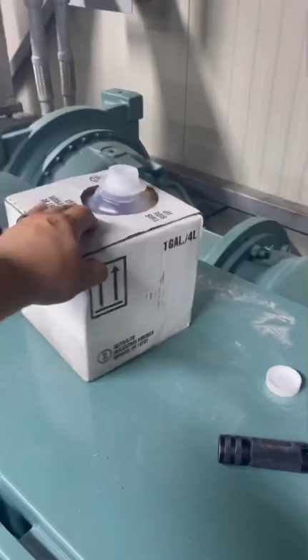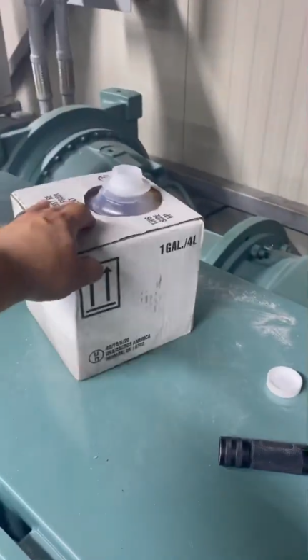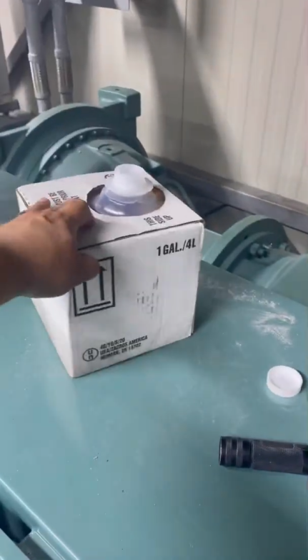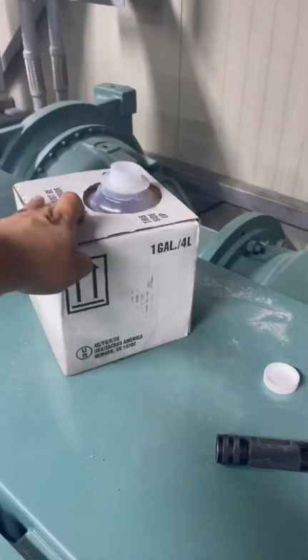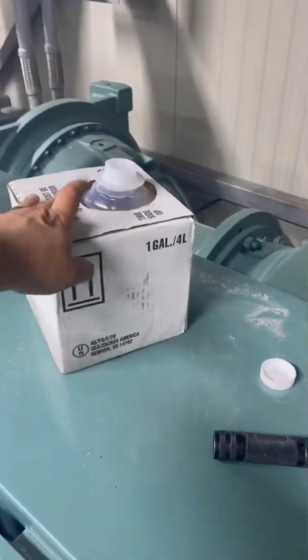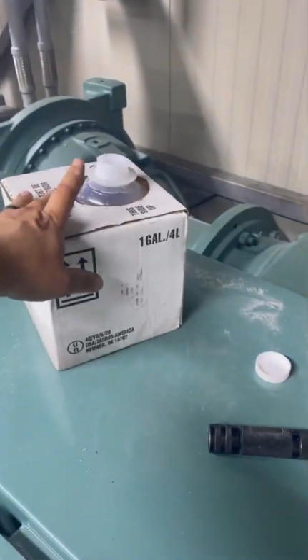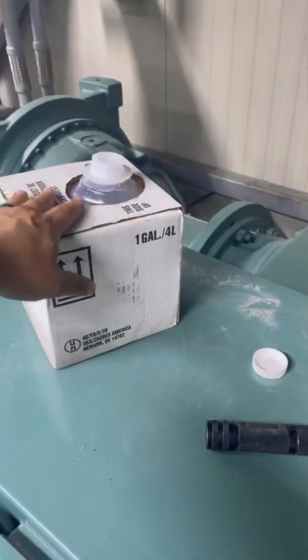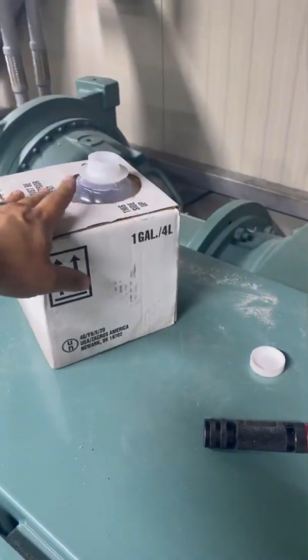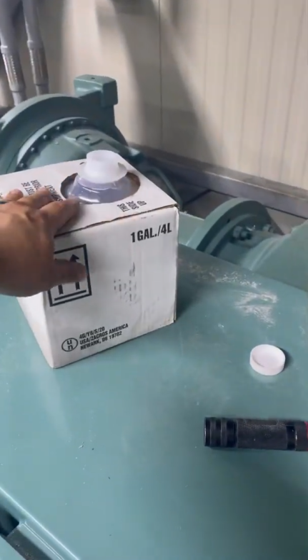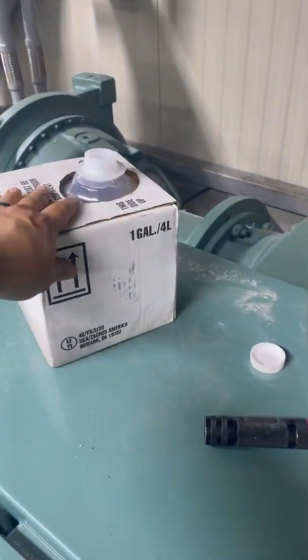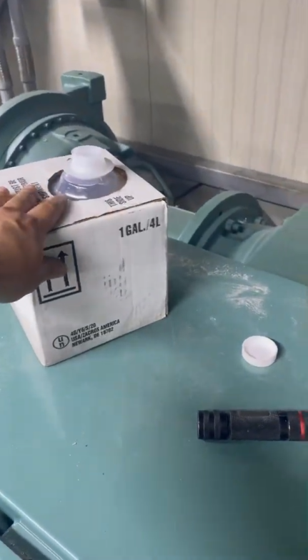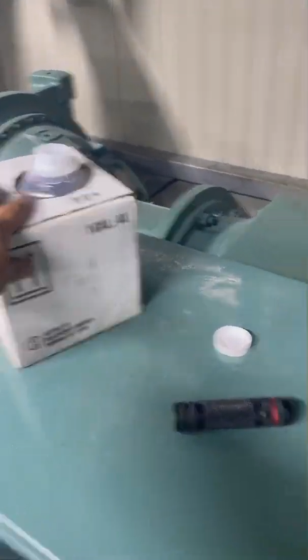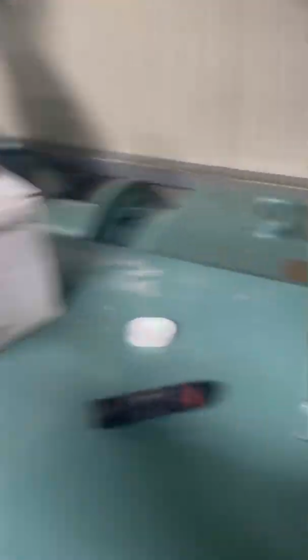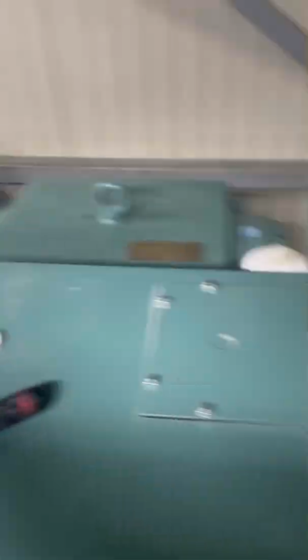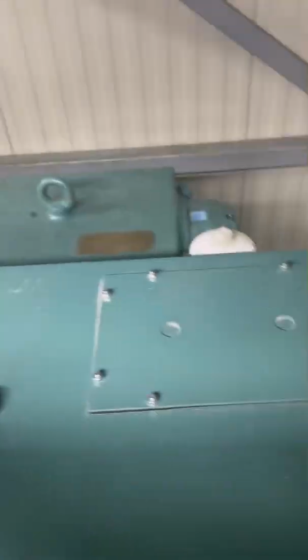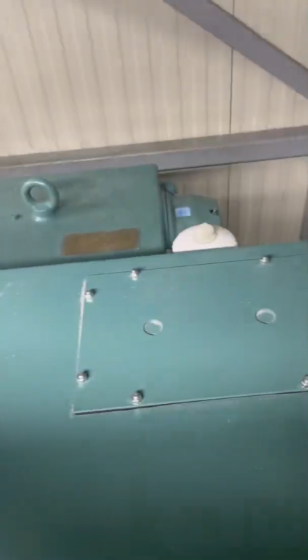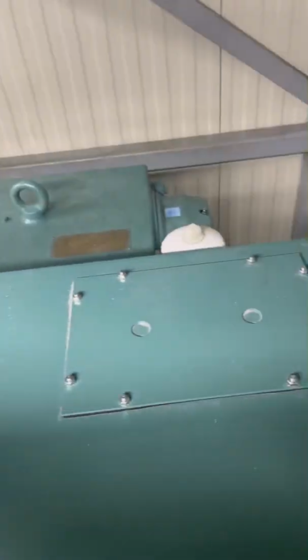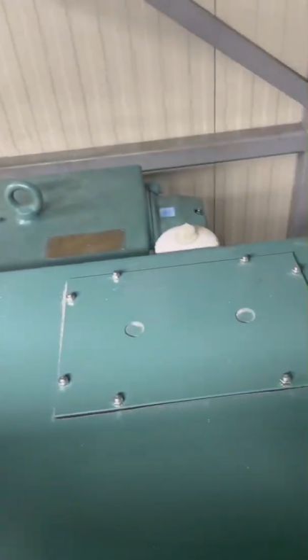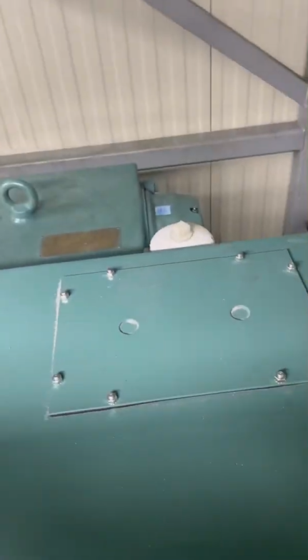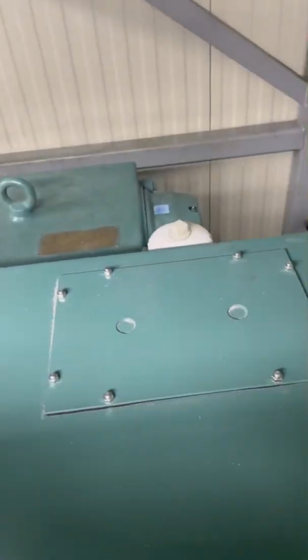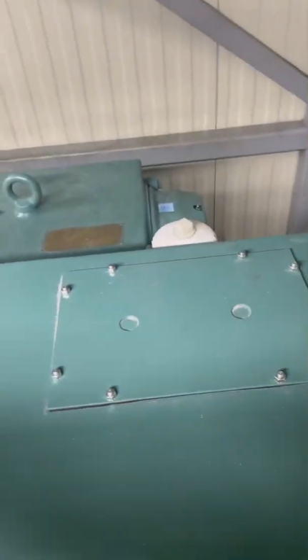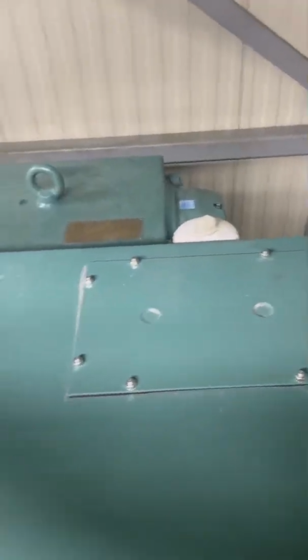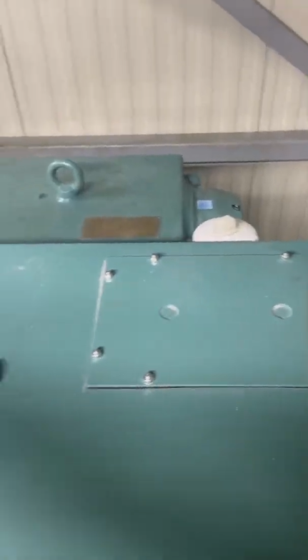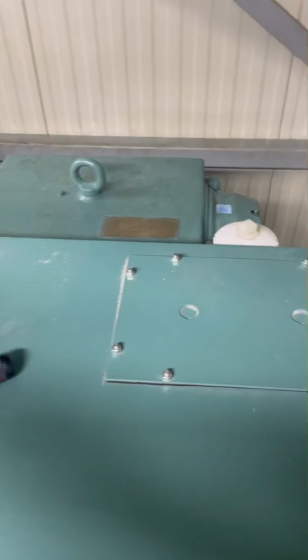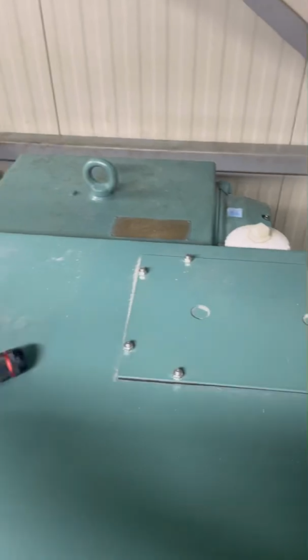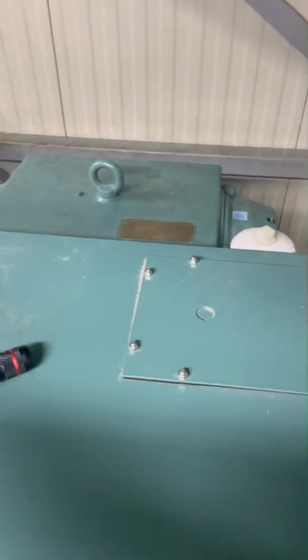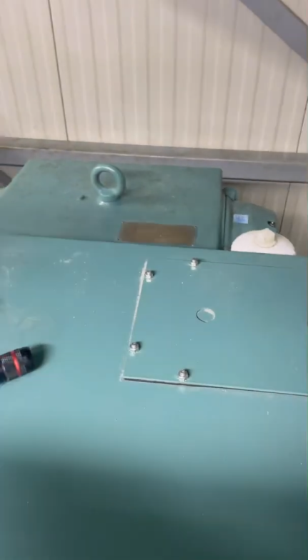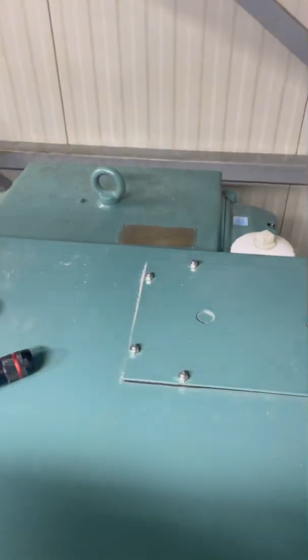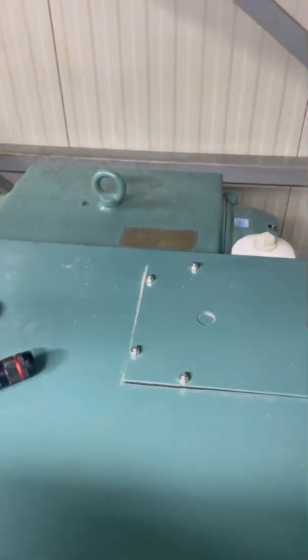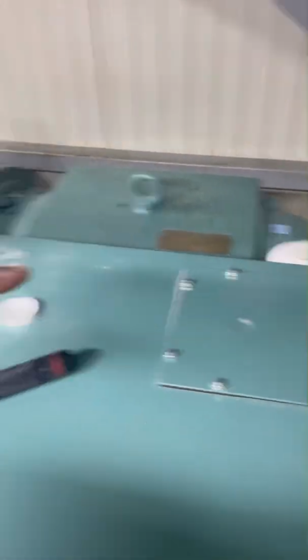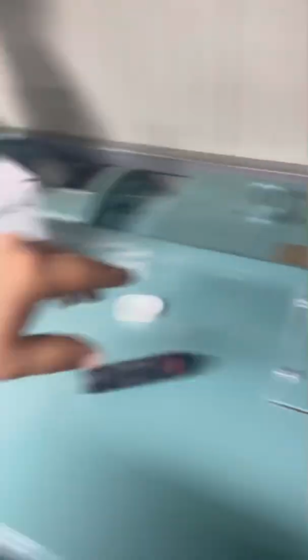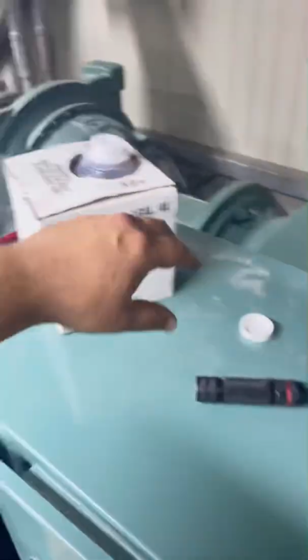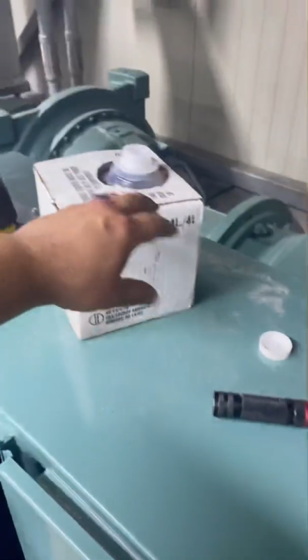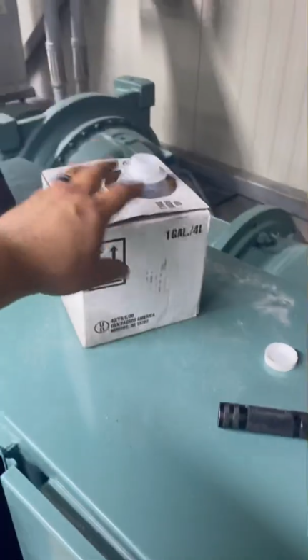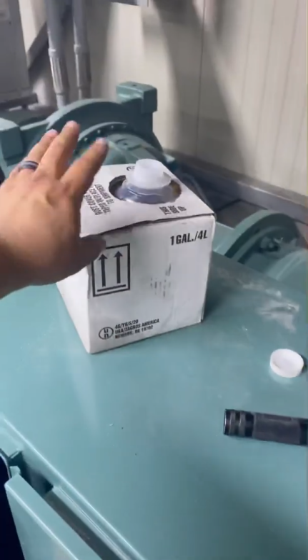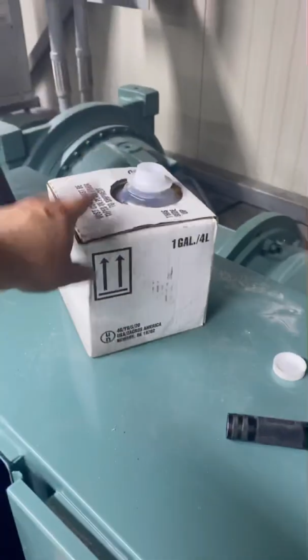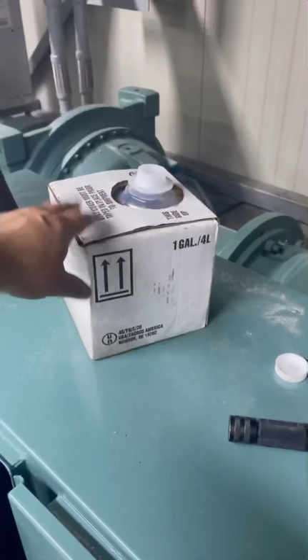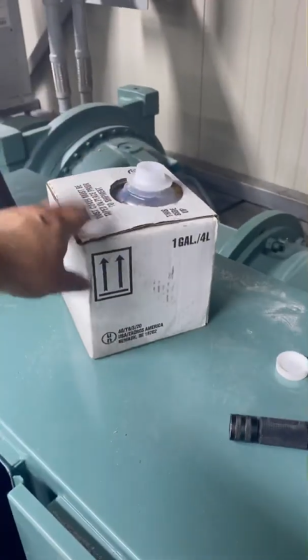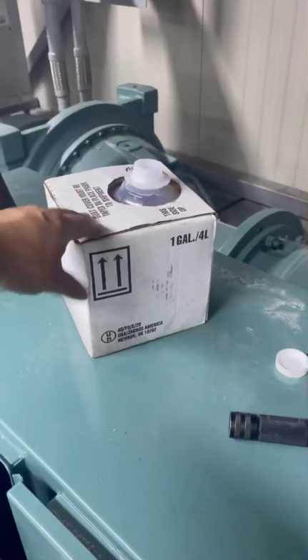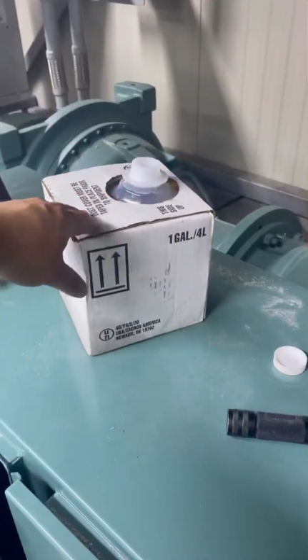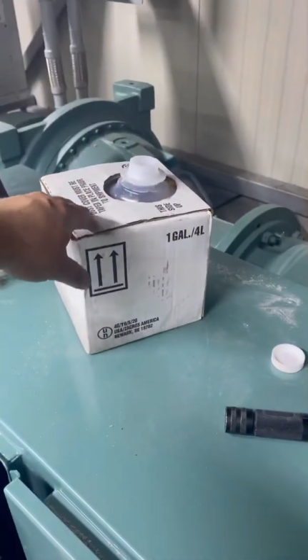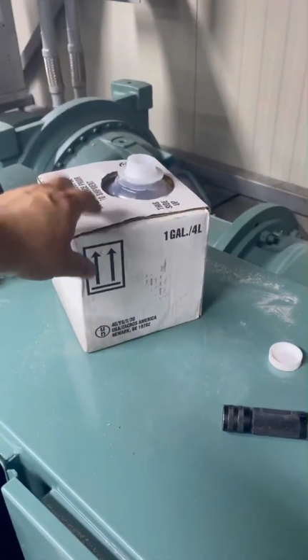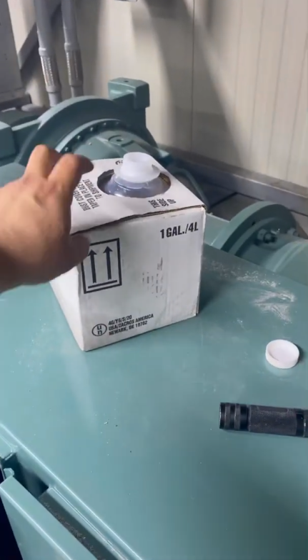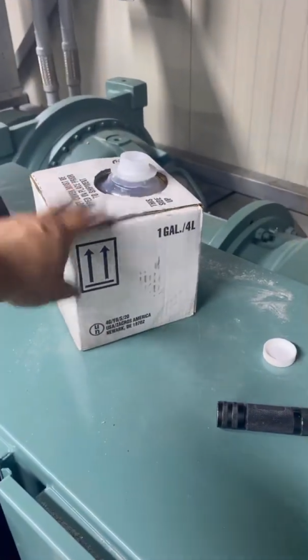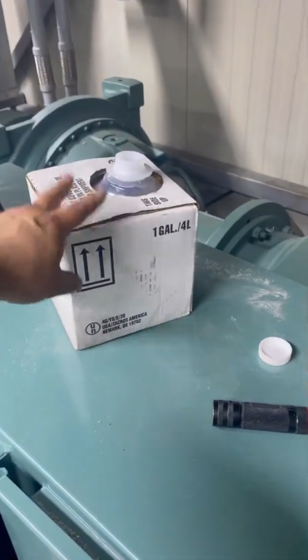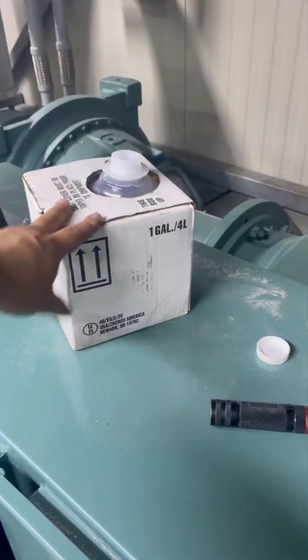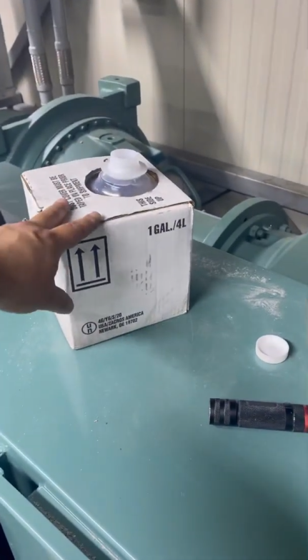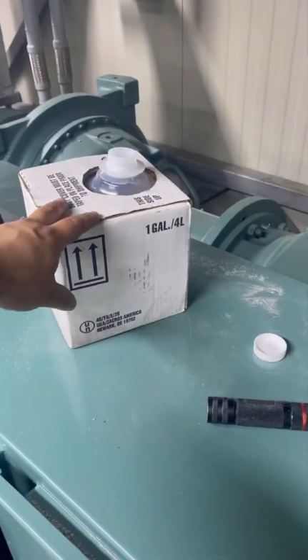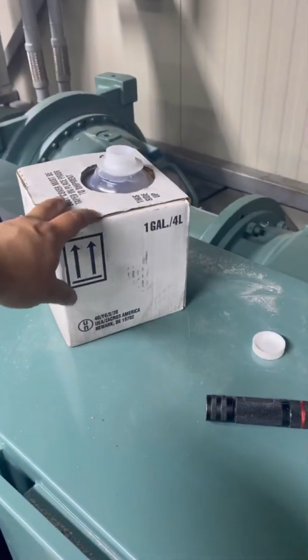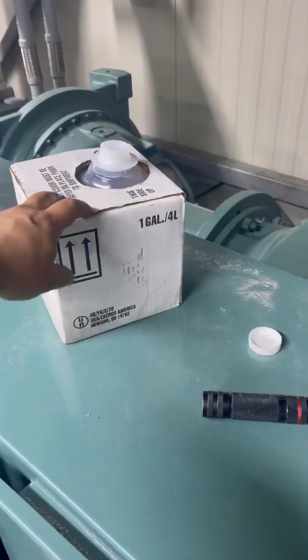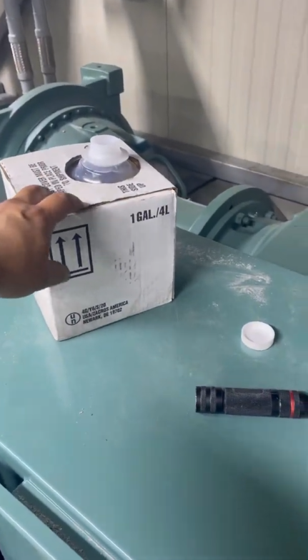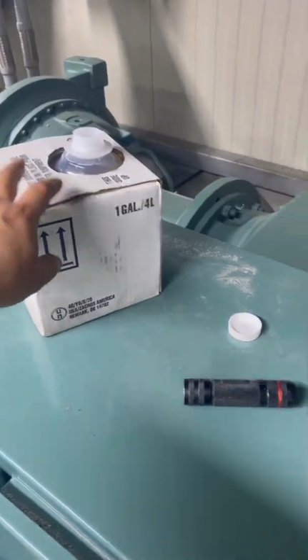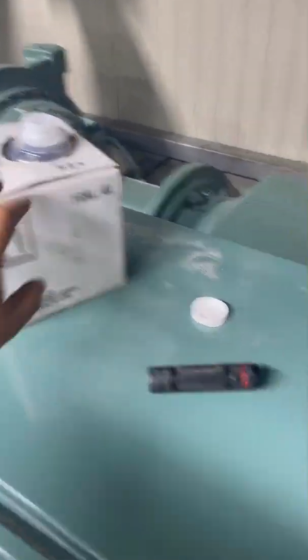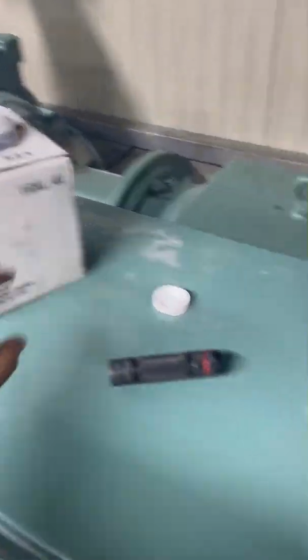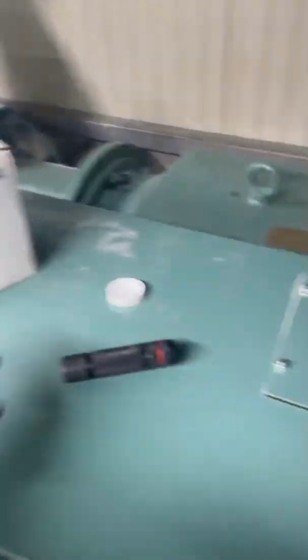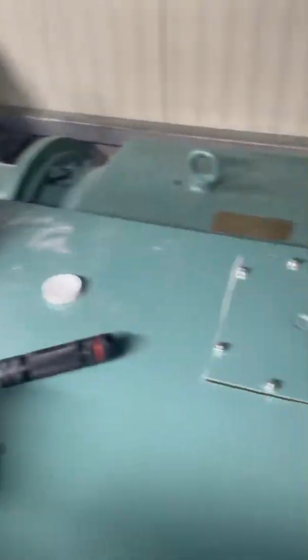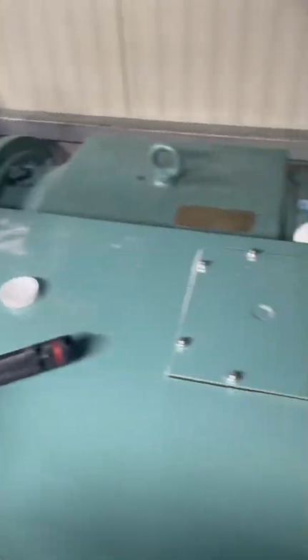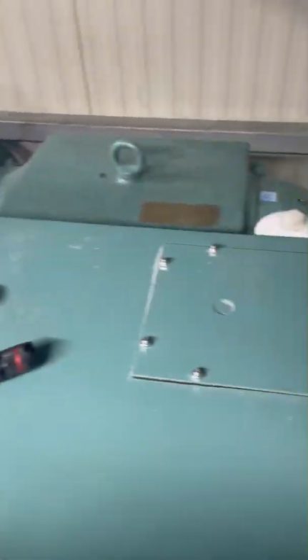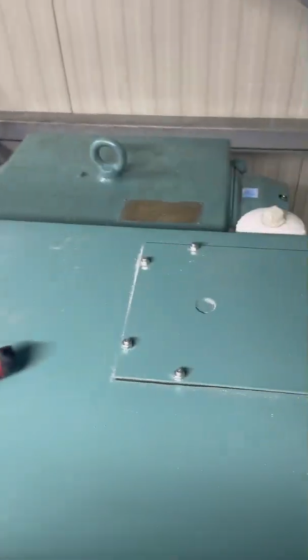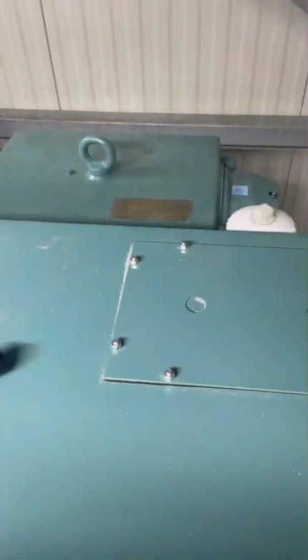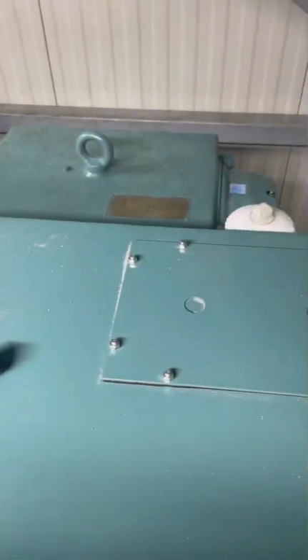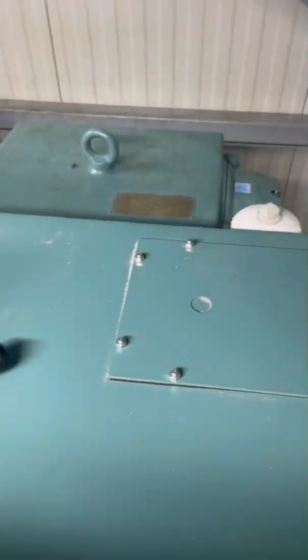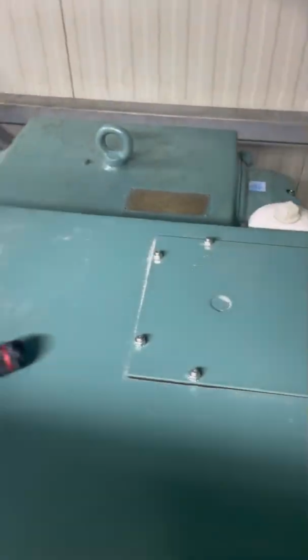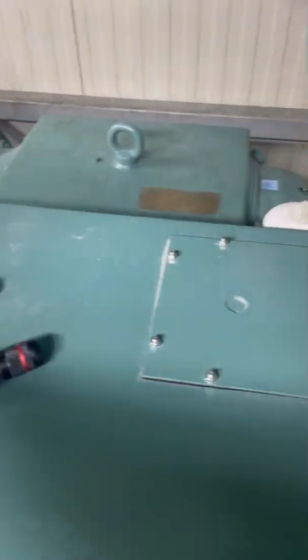You're going to need about a gallon and a half — pull it and let it run — then put the other half gallon in, so two gallons total, and you'll be good to go.